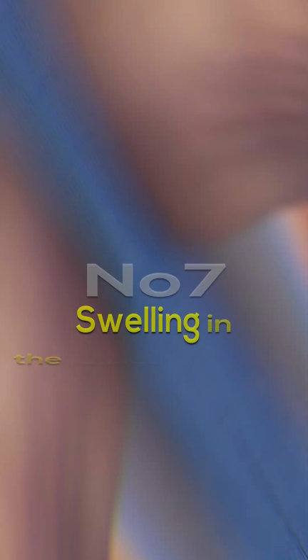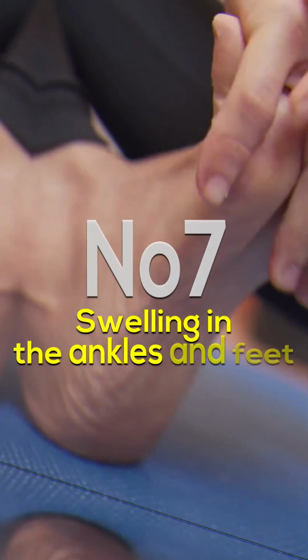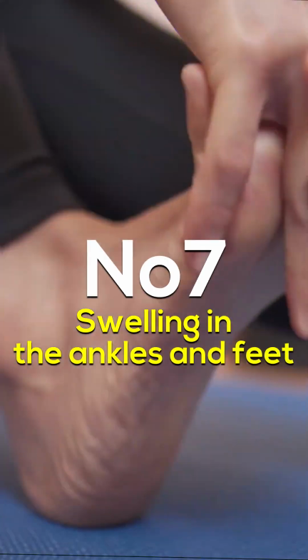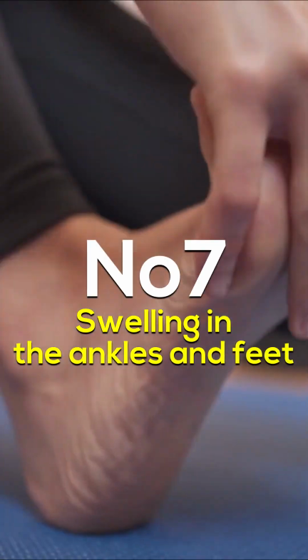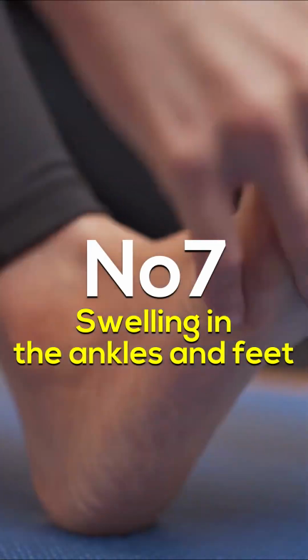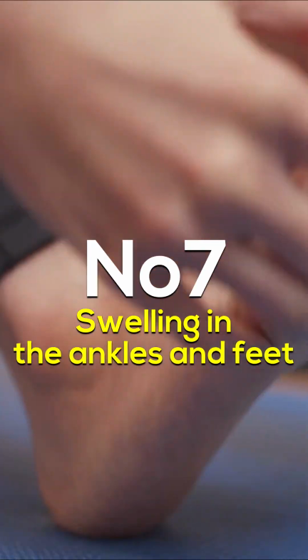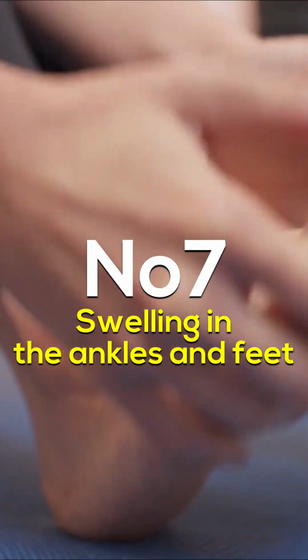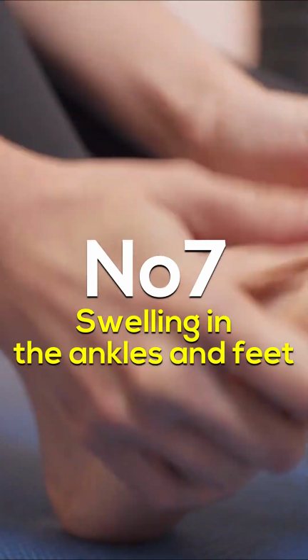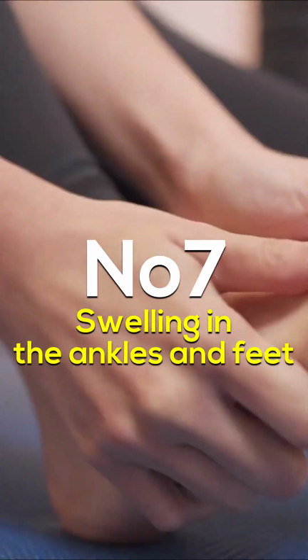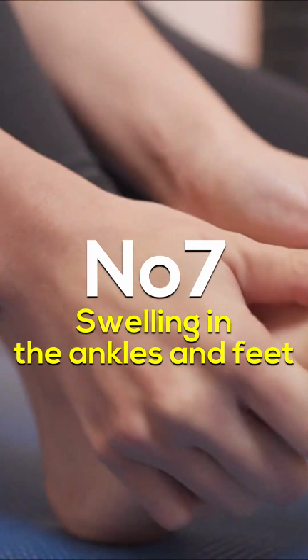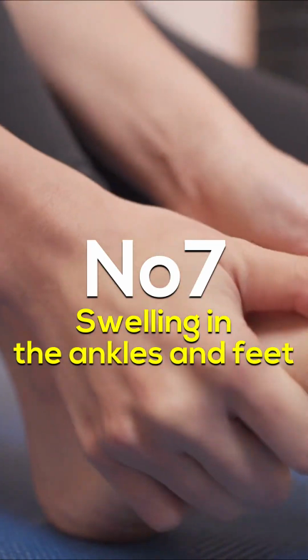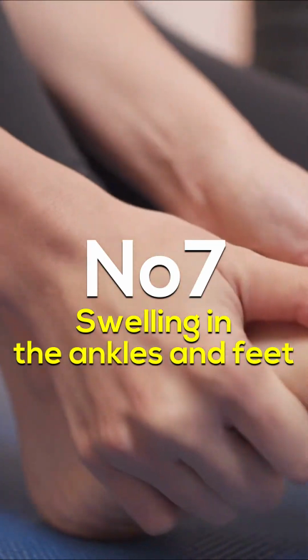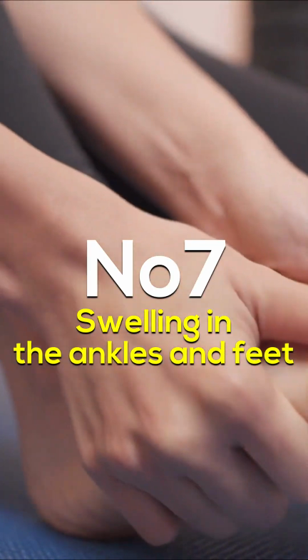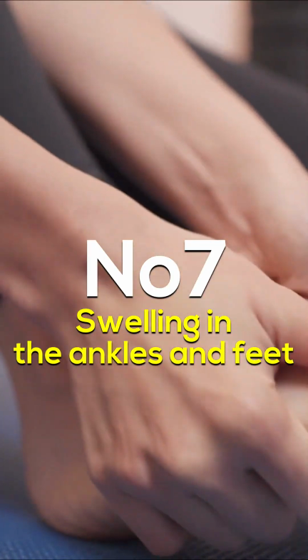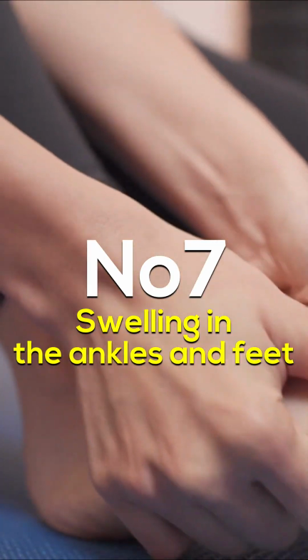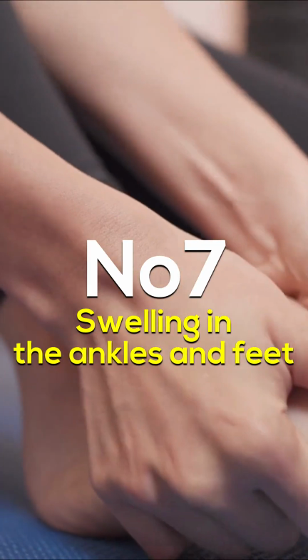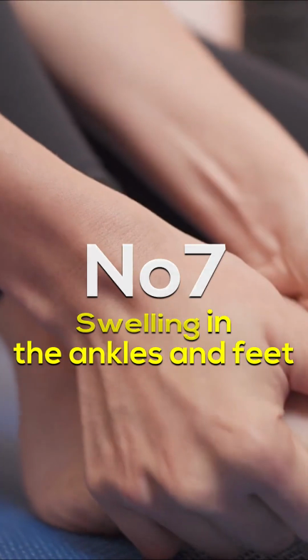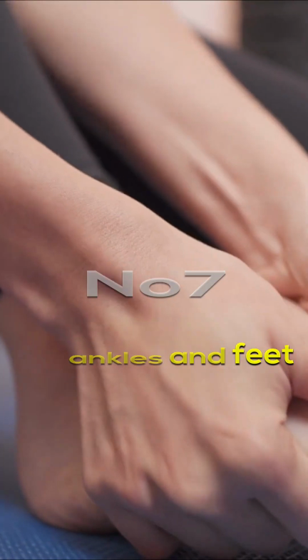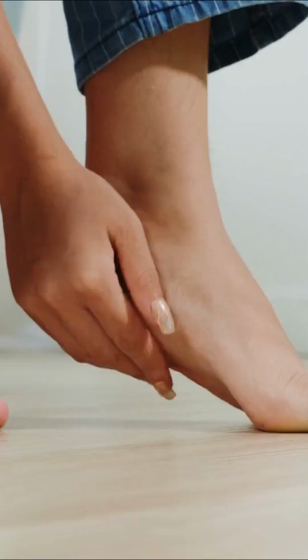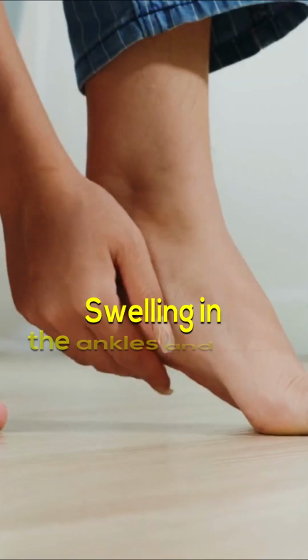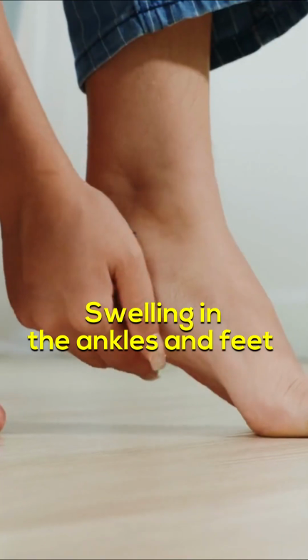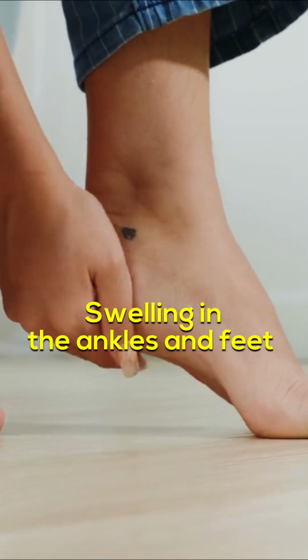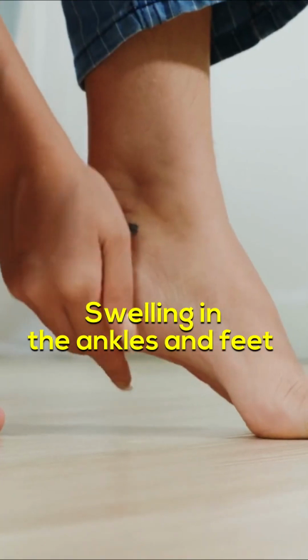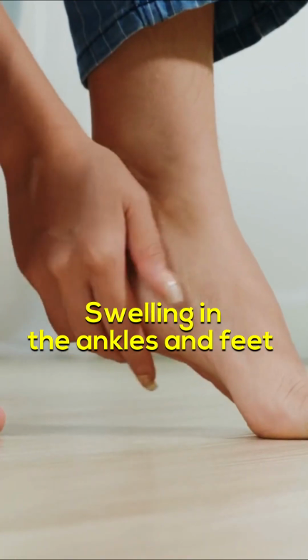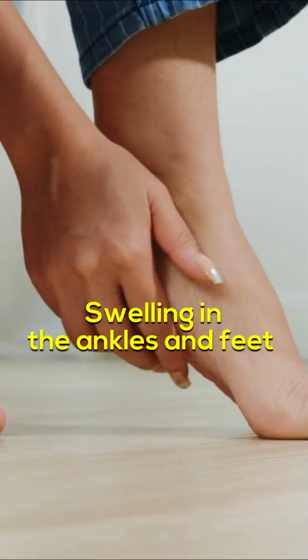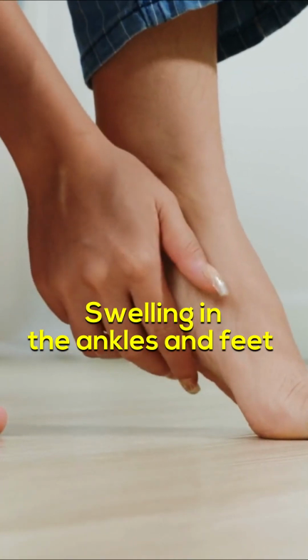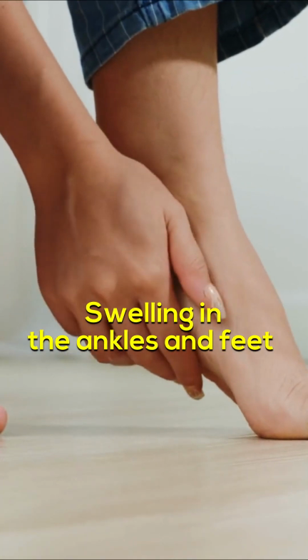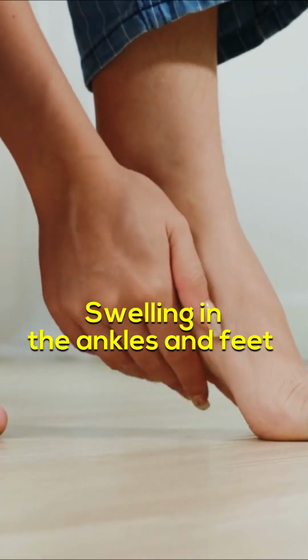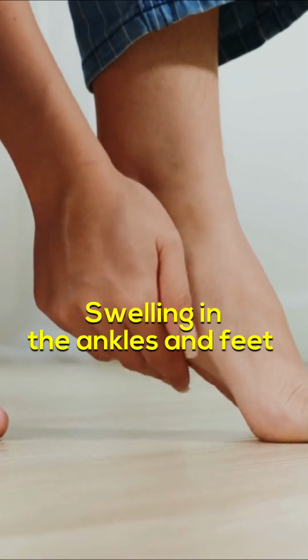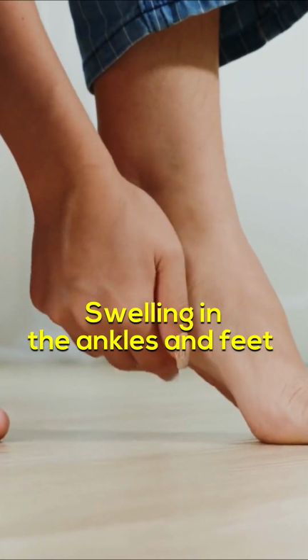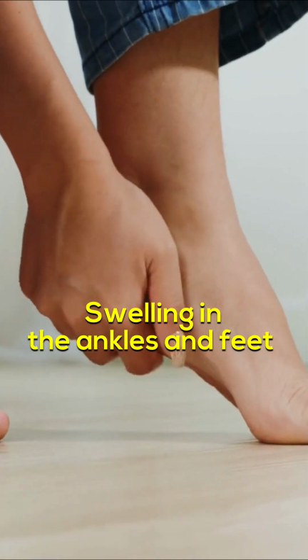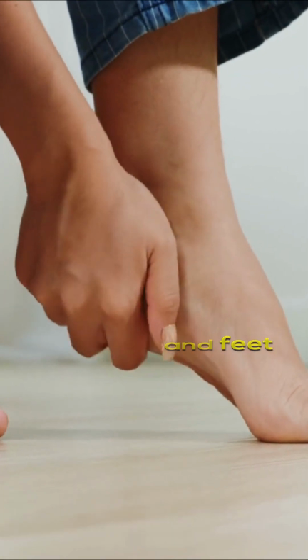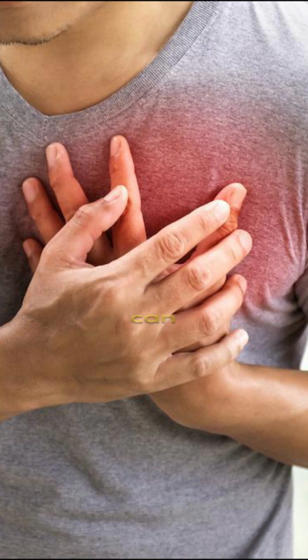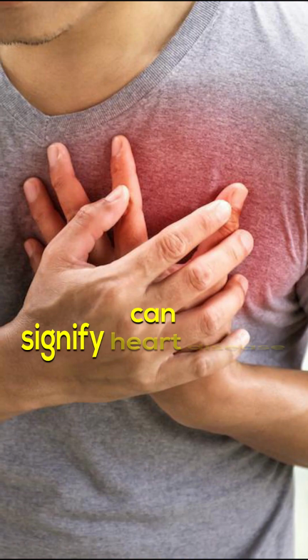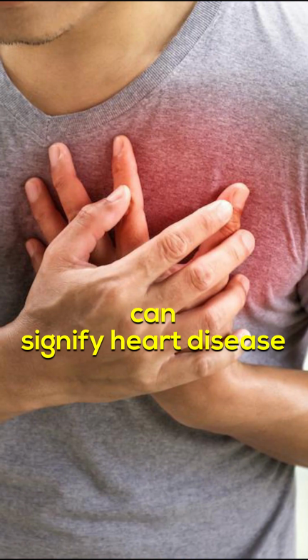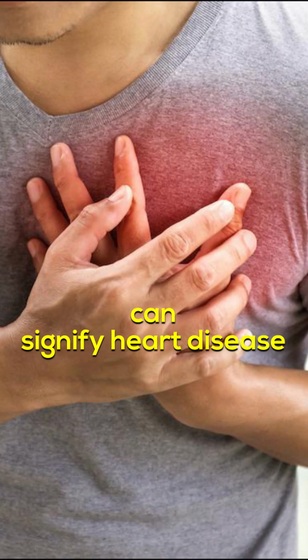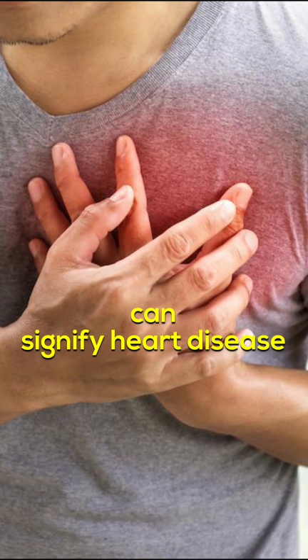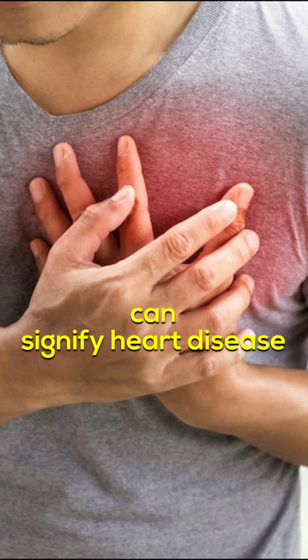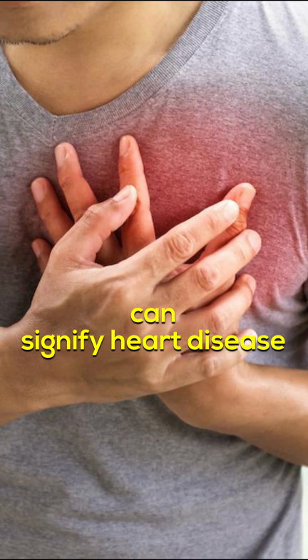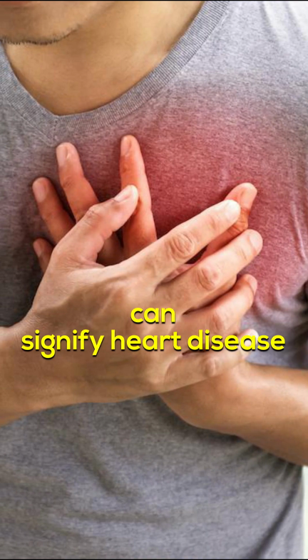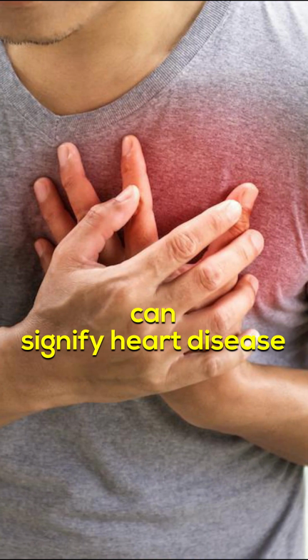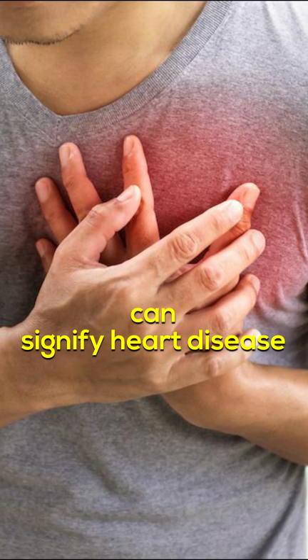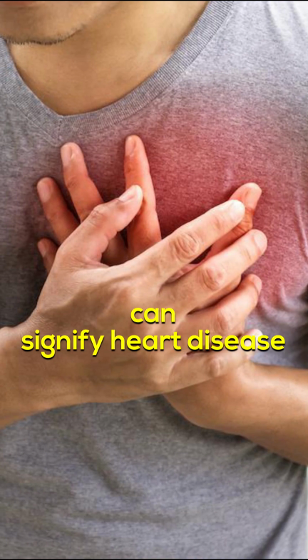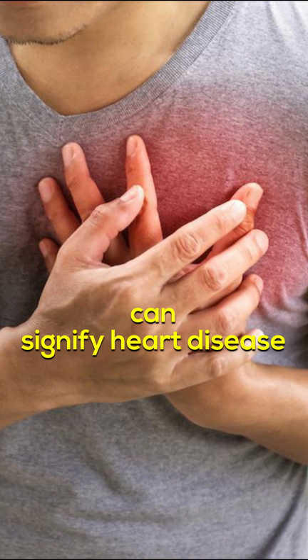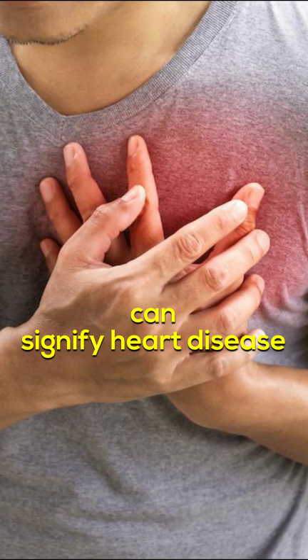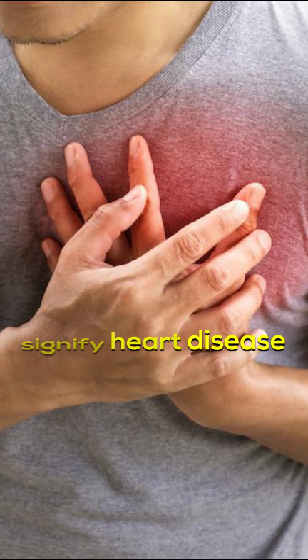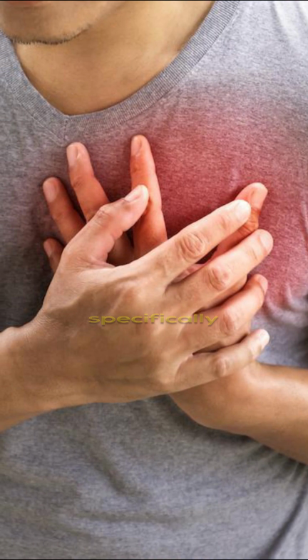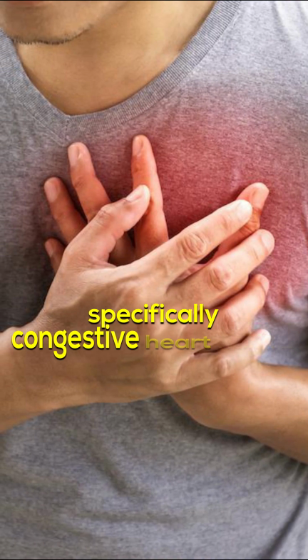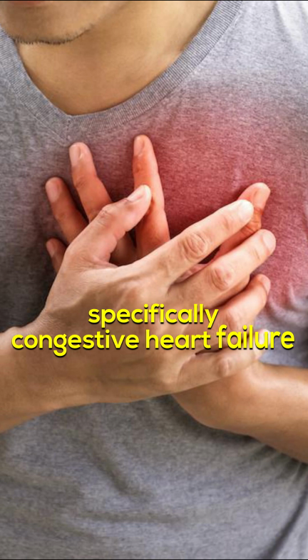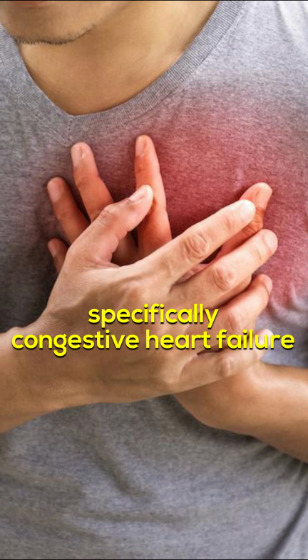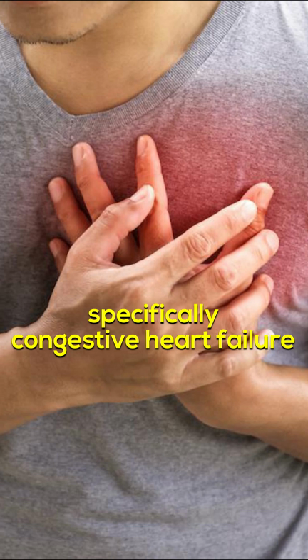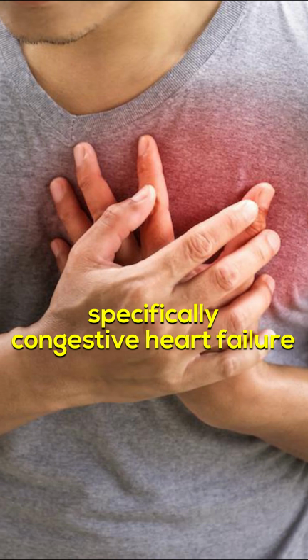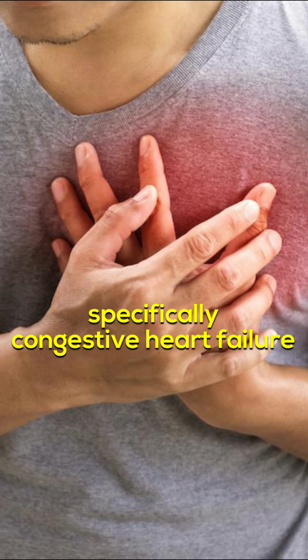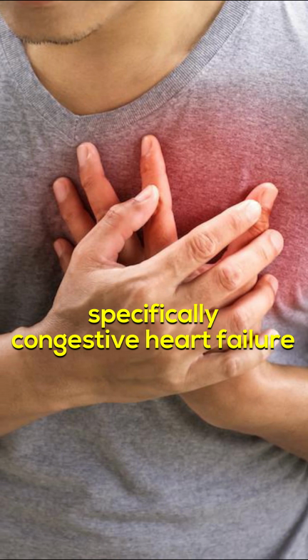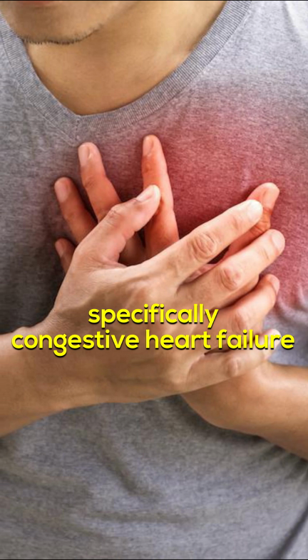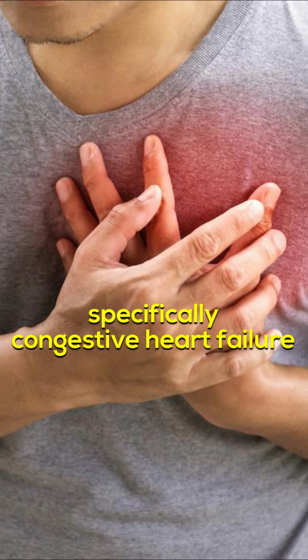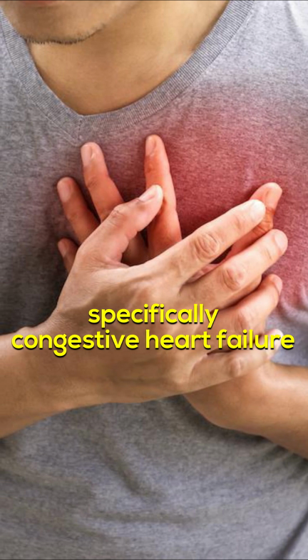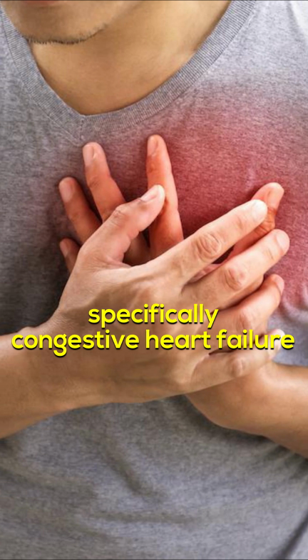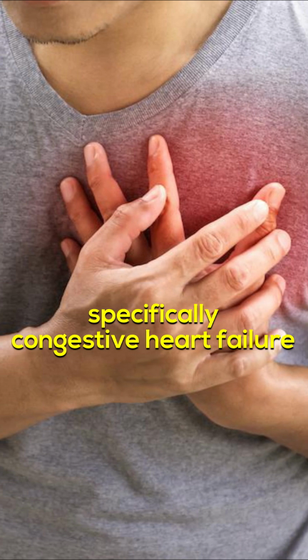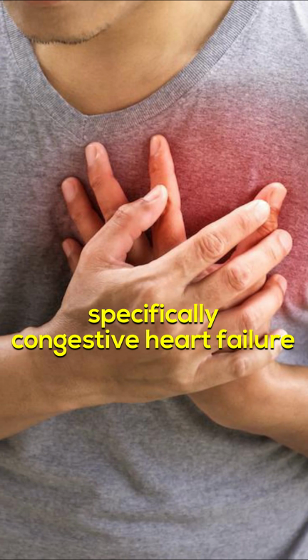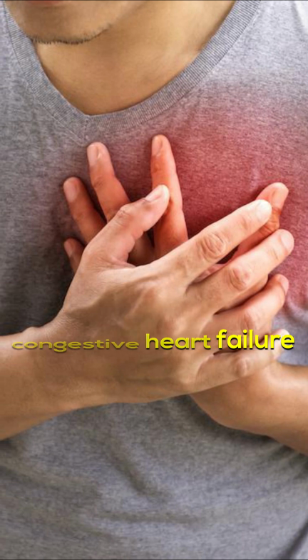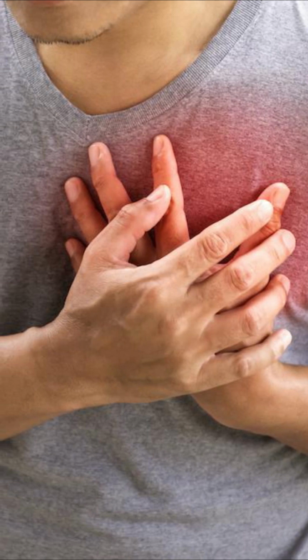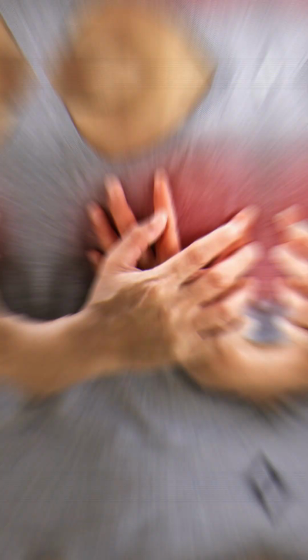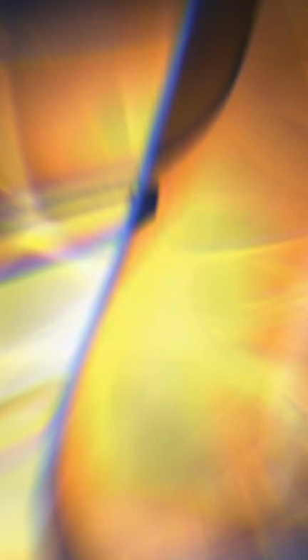Swelling in the ankles and feet can signify heart disease, specifically congestive heart failure.